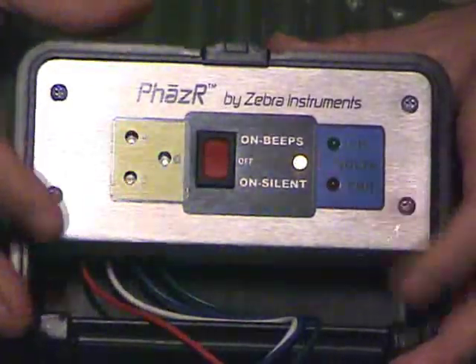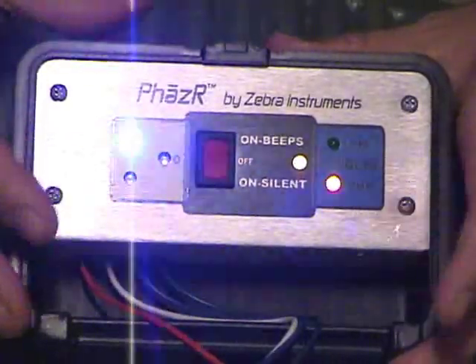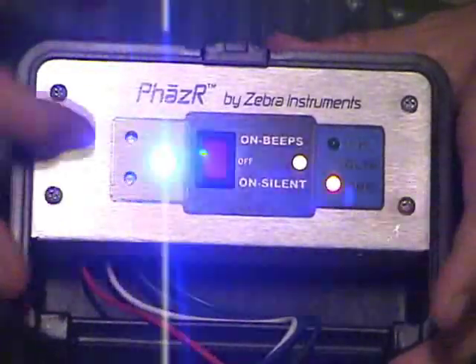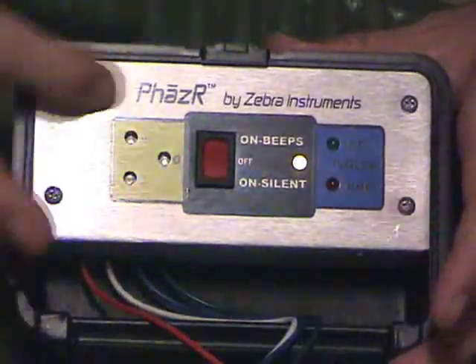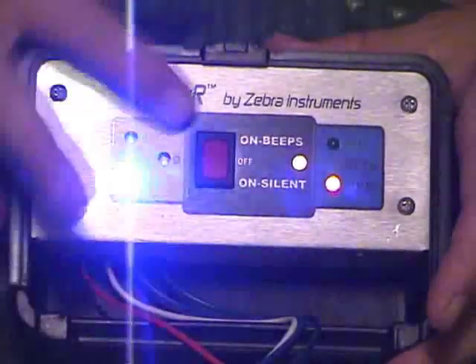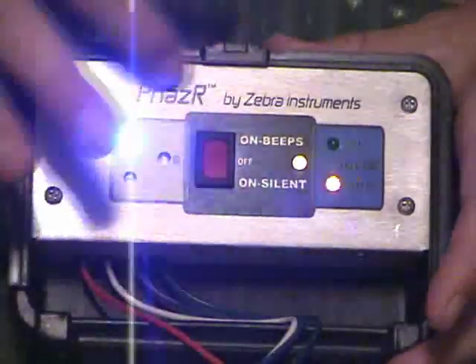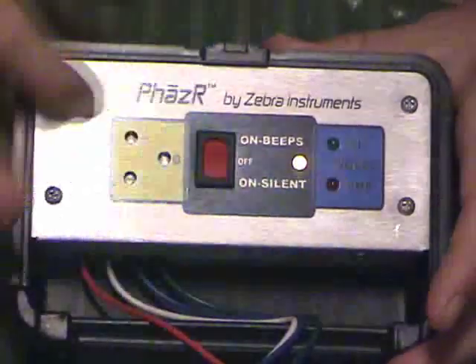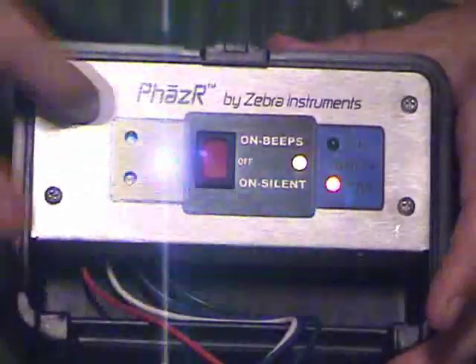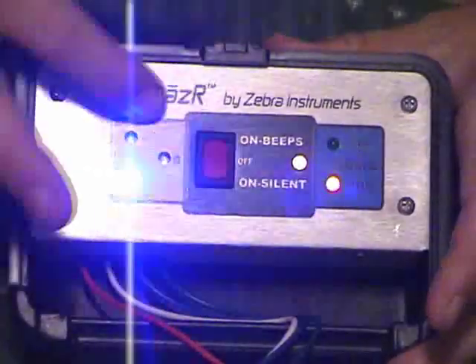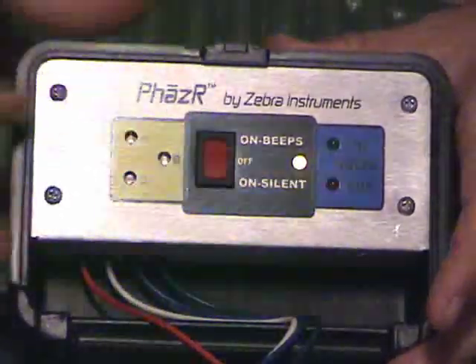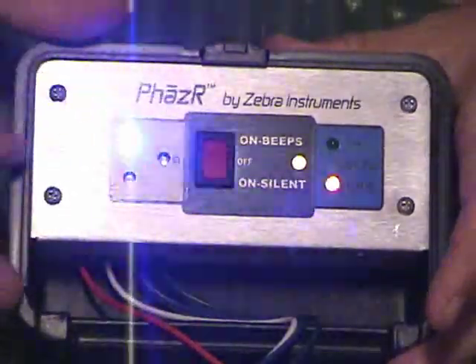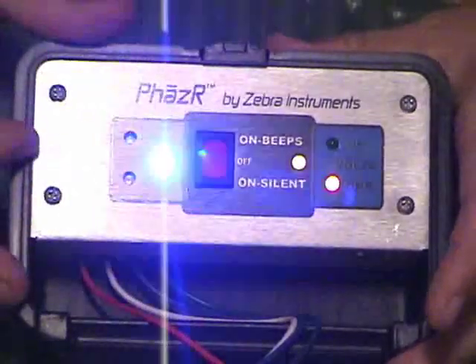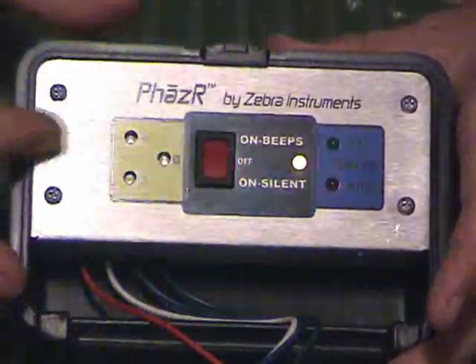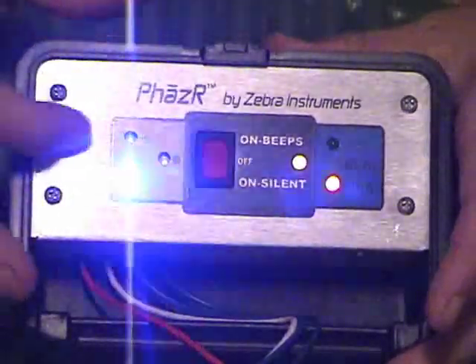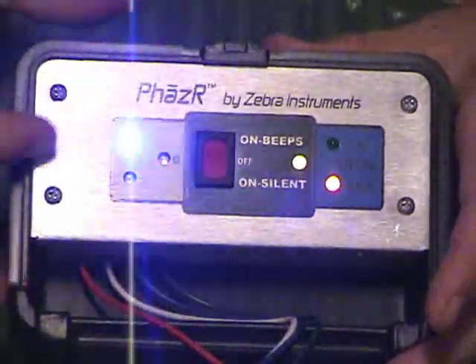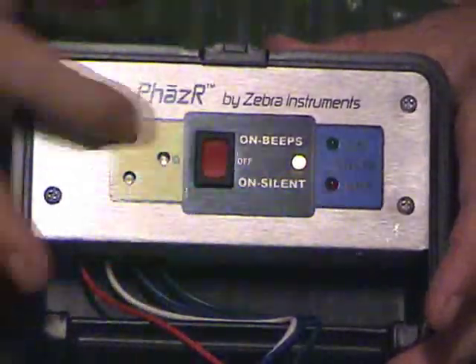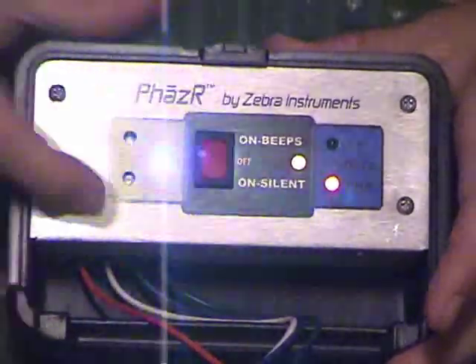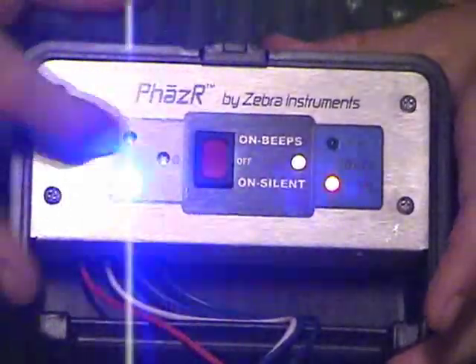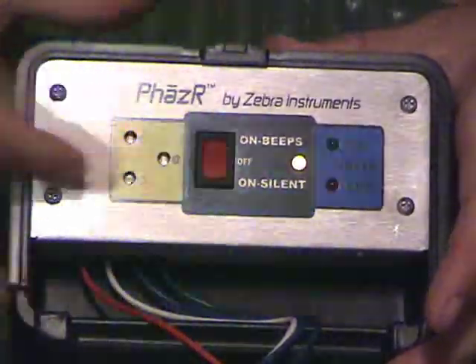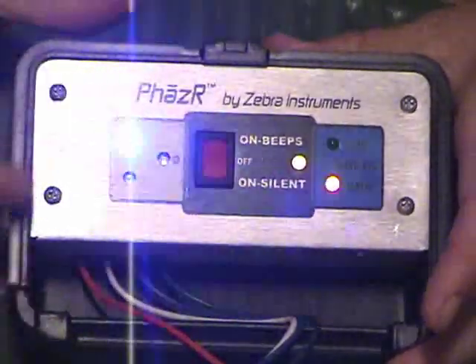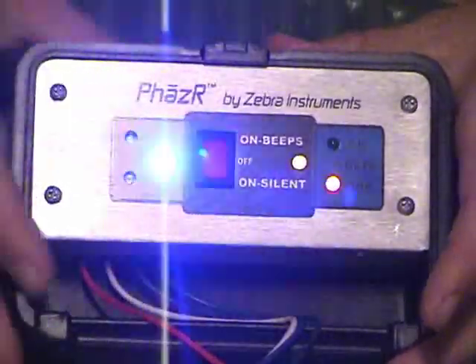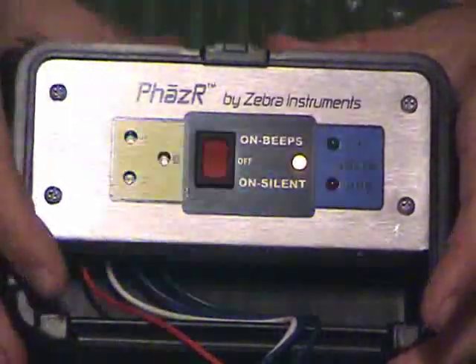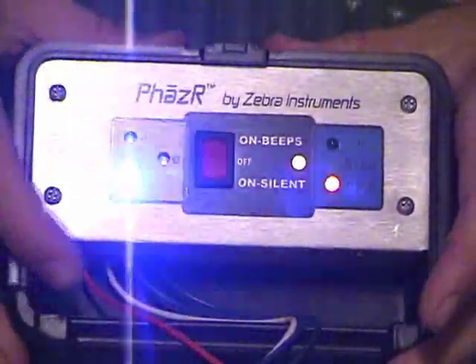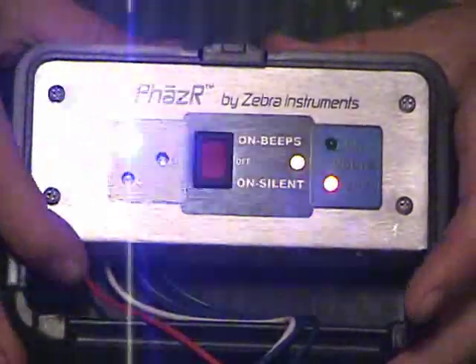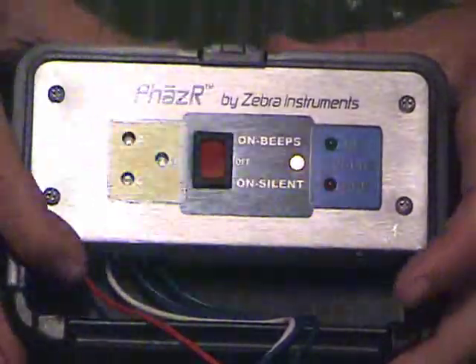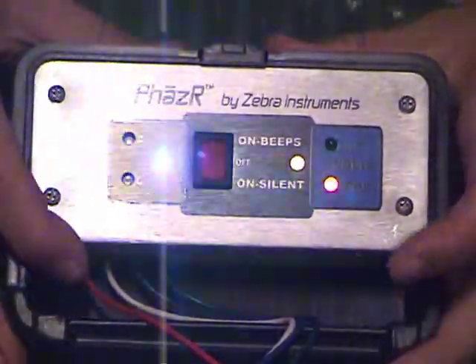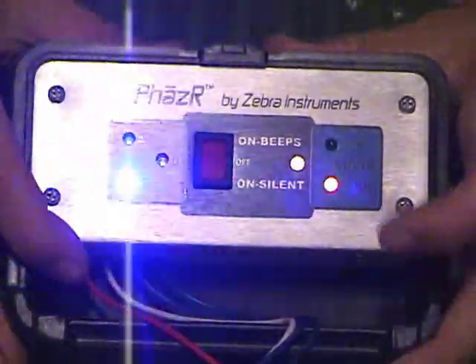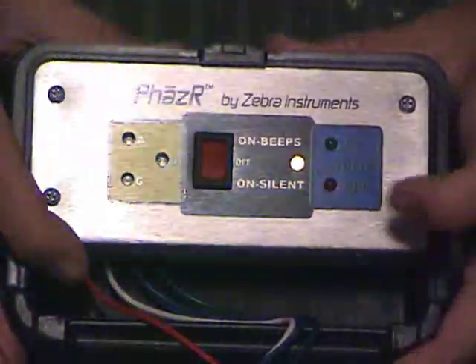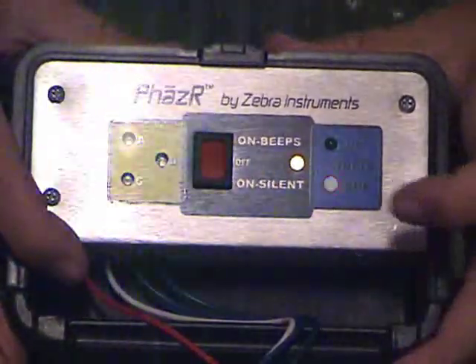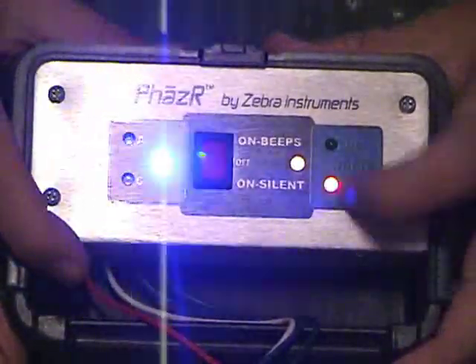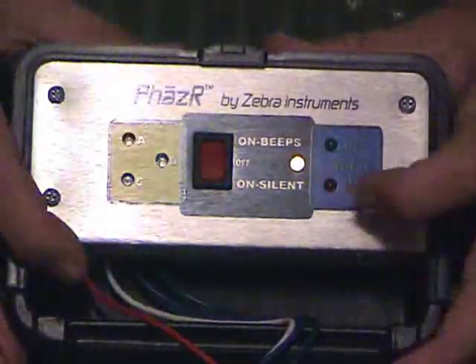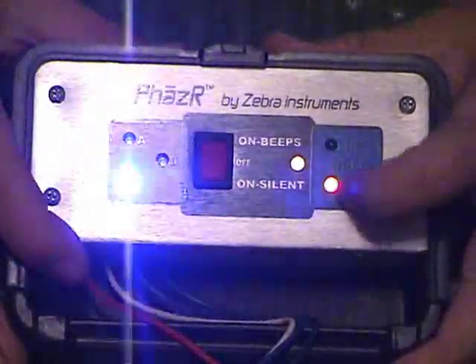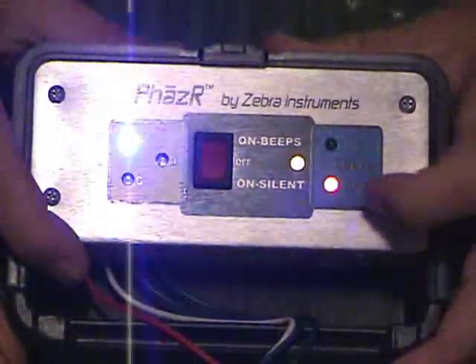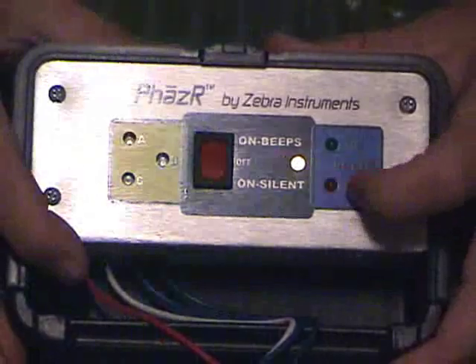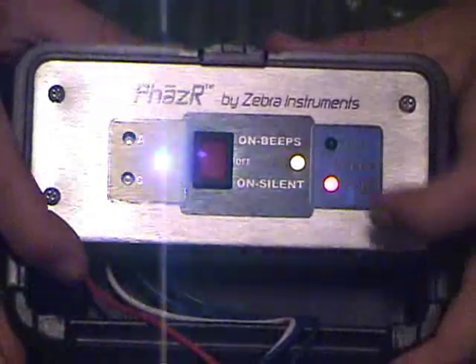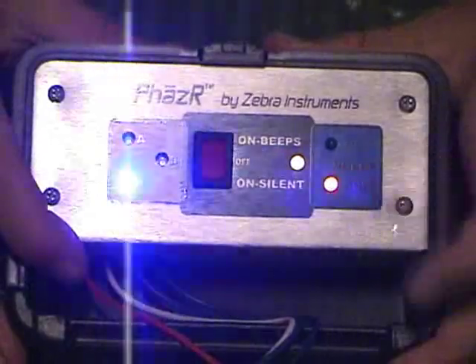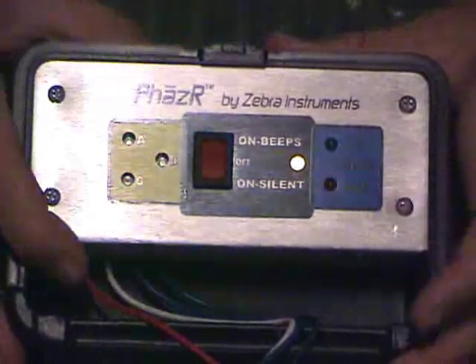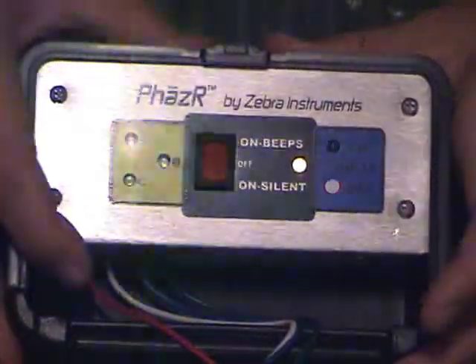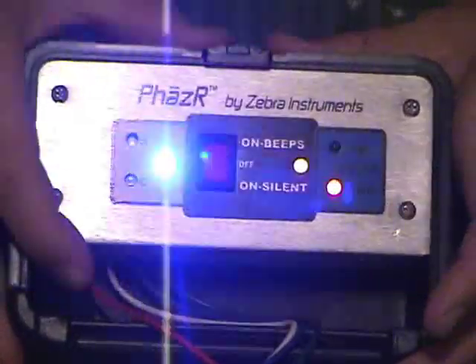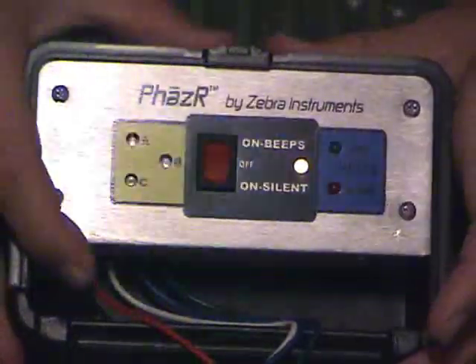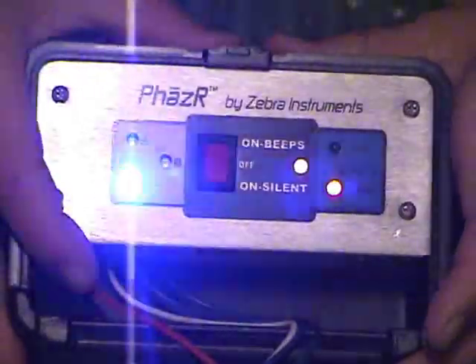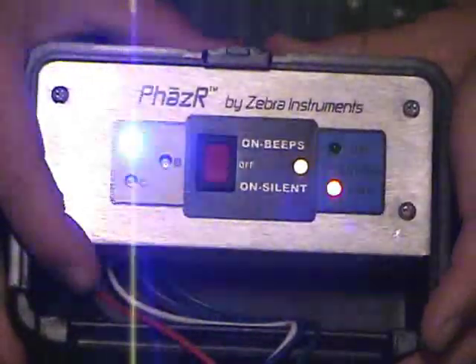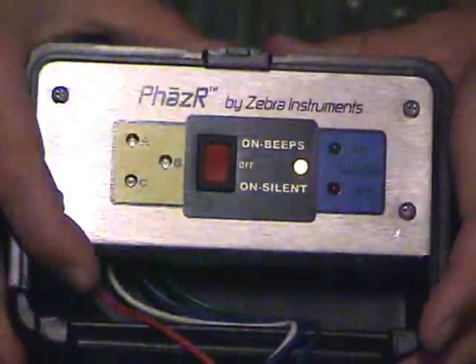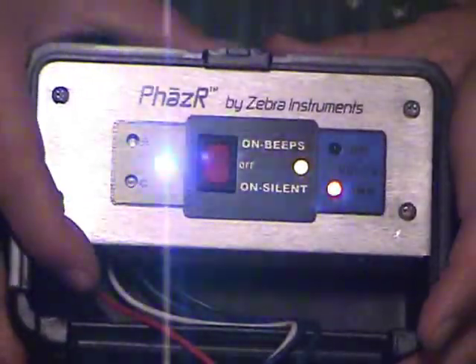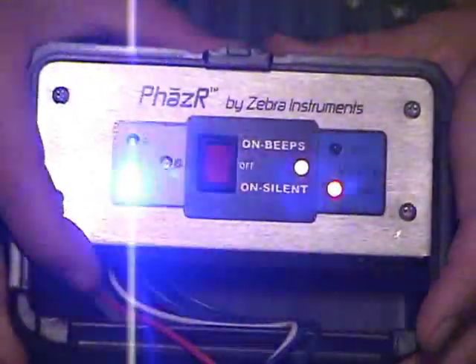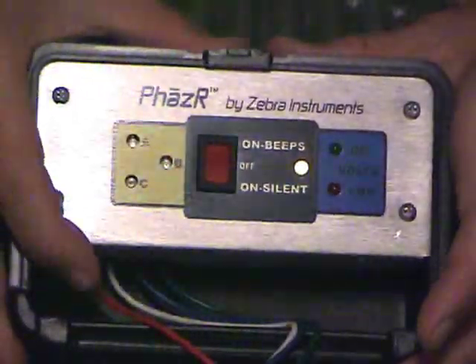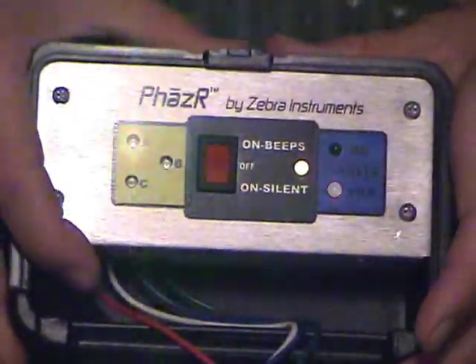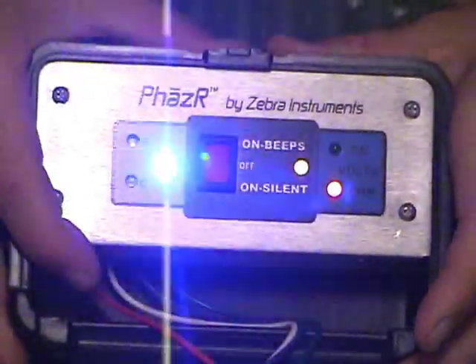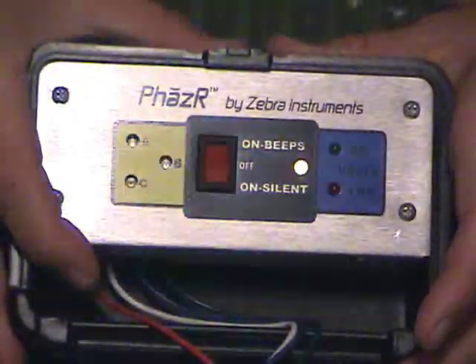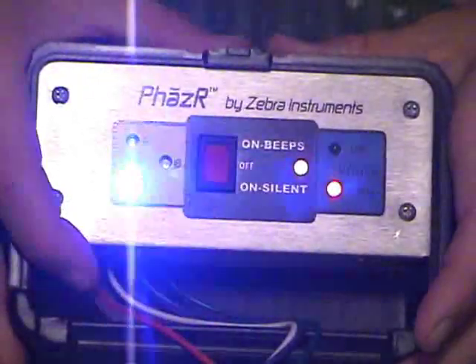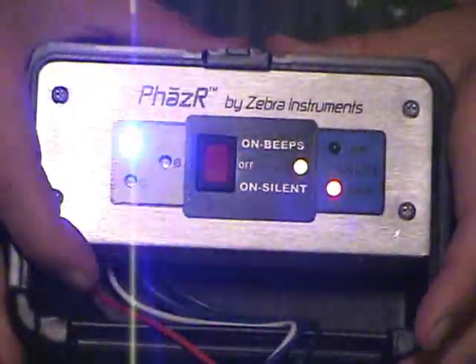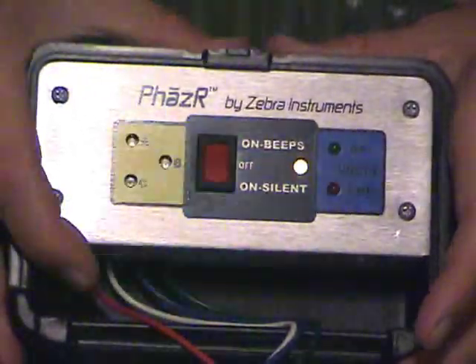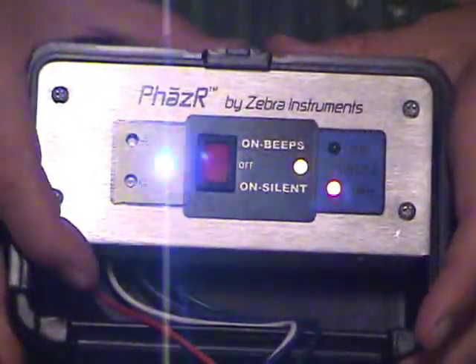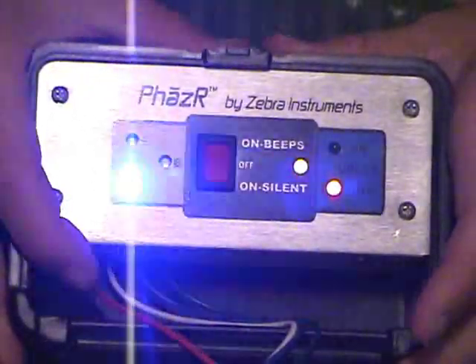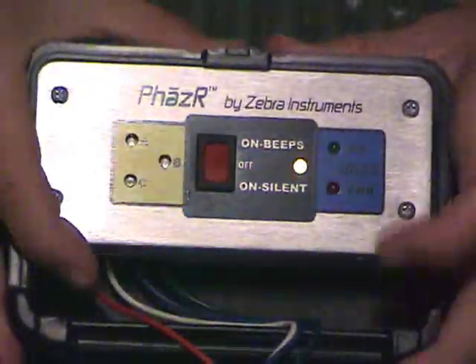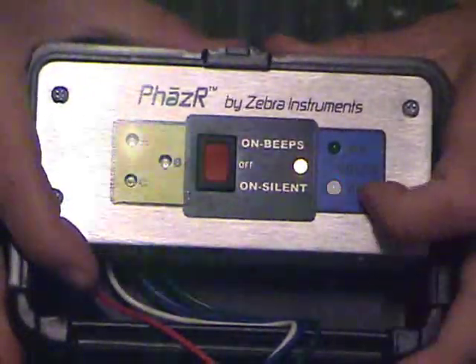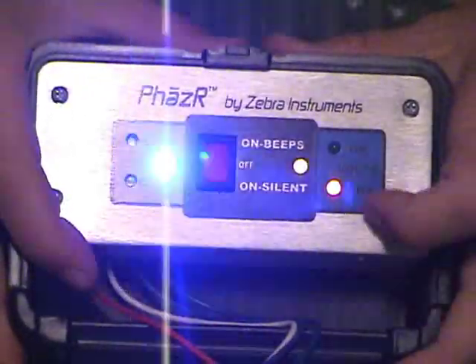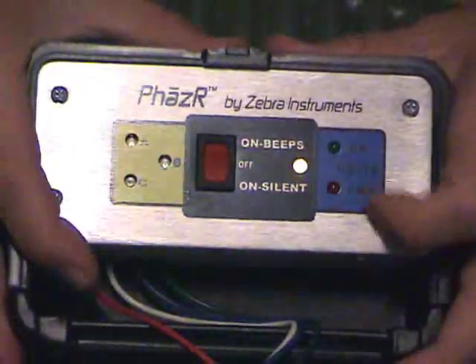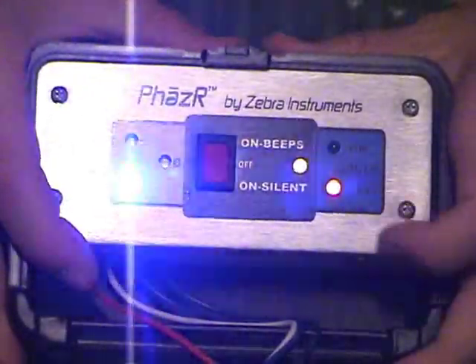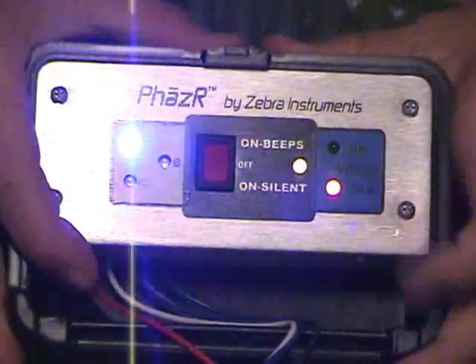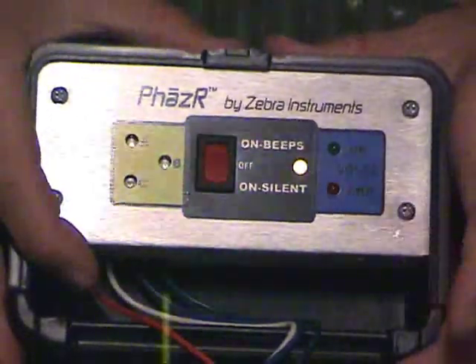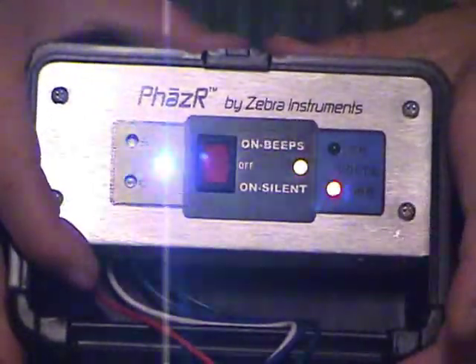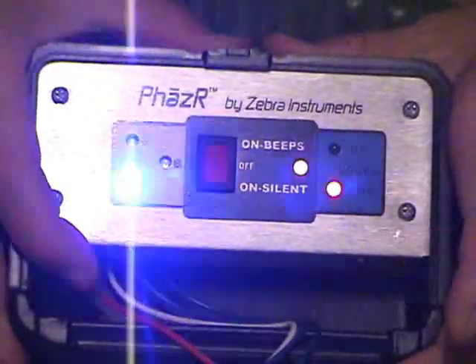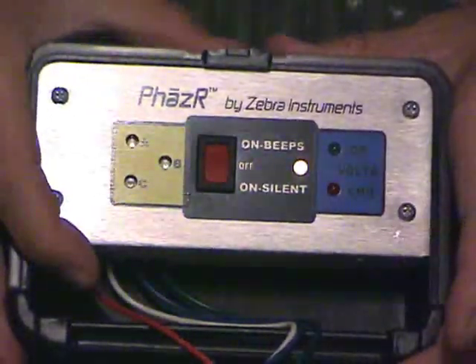So this demo tells us that we have proper phase rotation but a voltage imbalance.